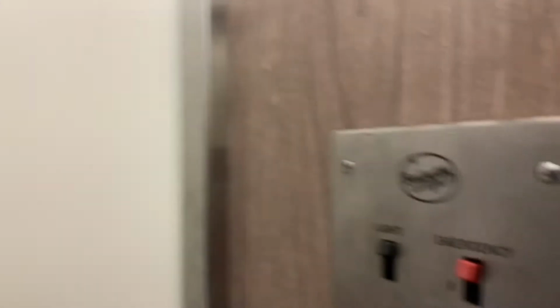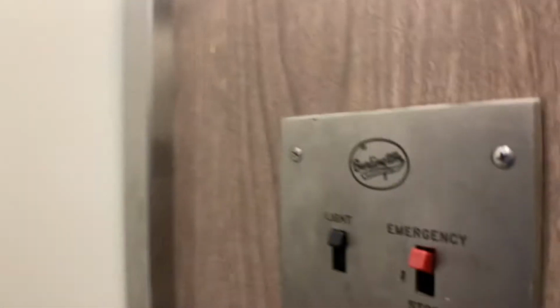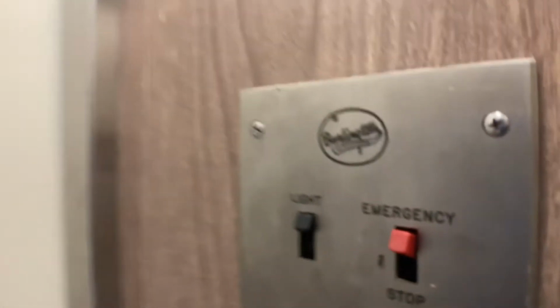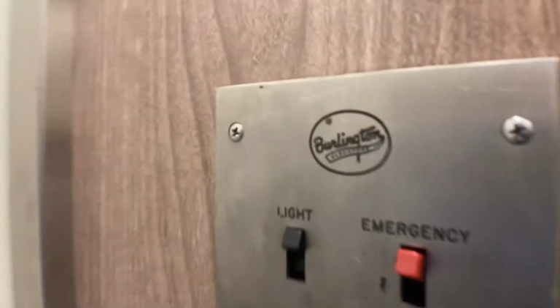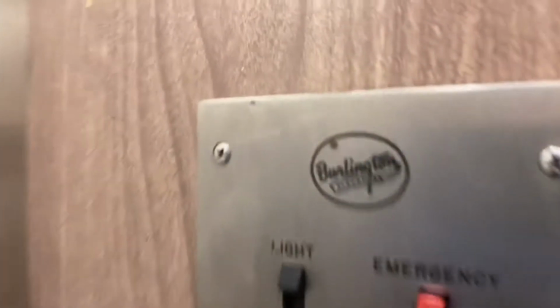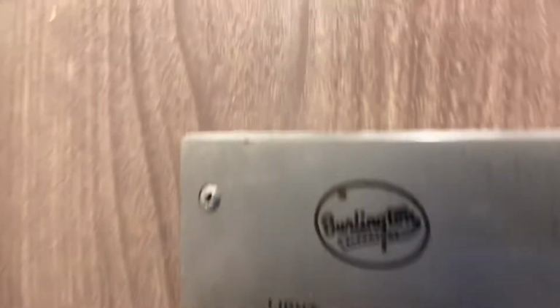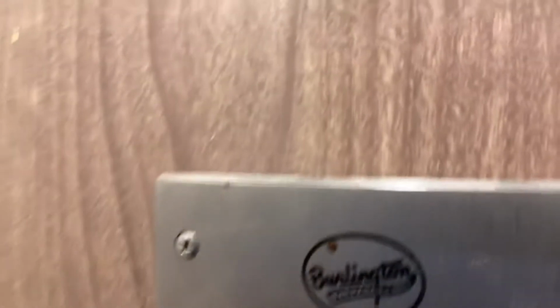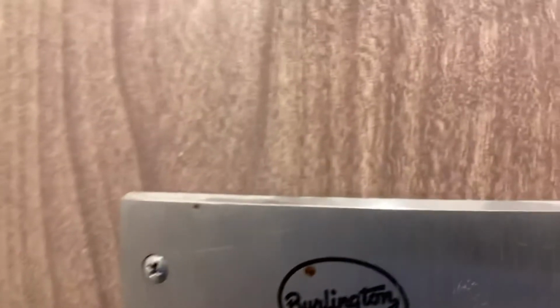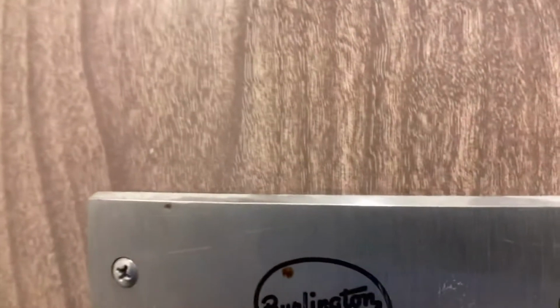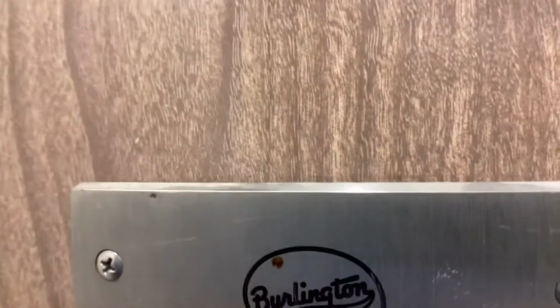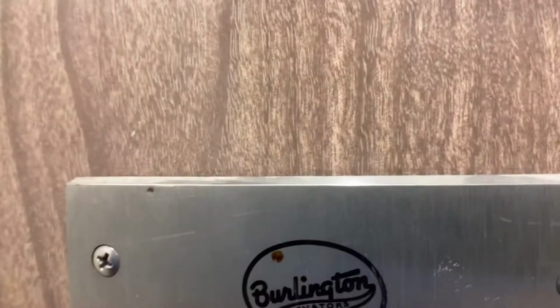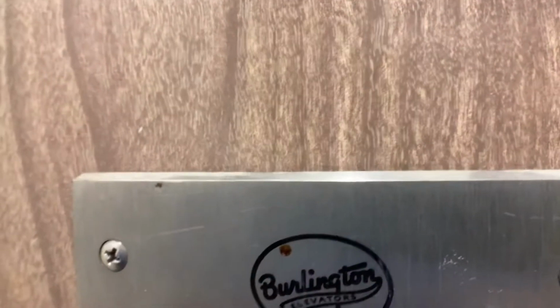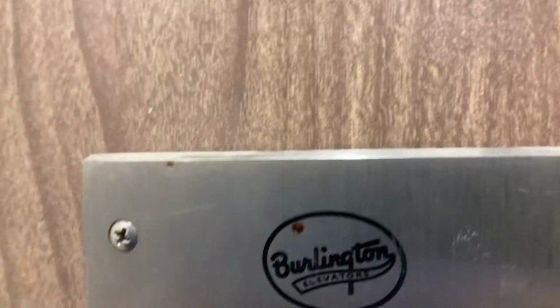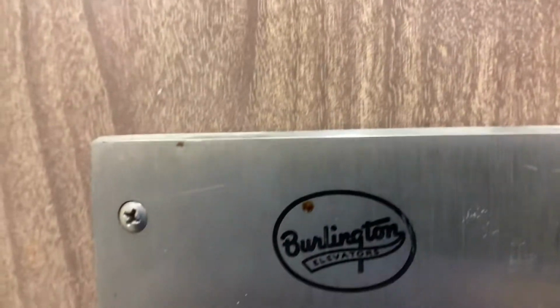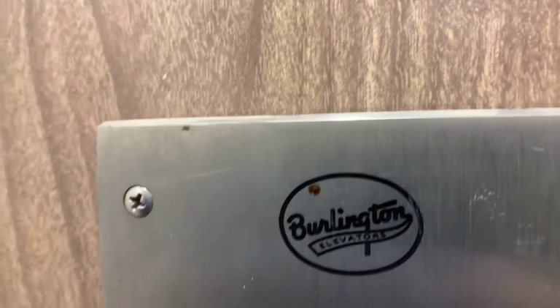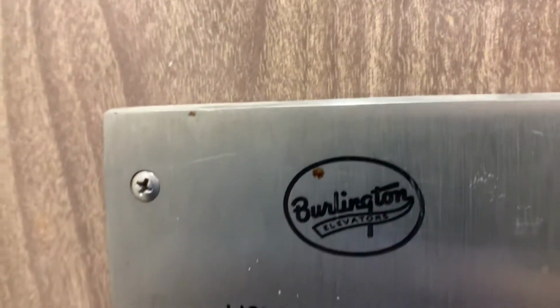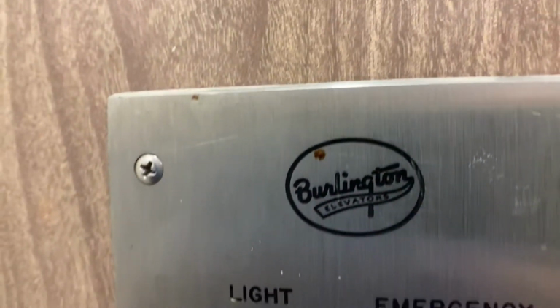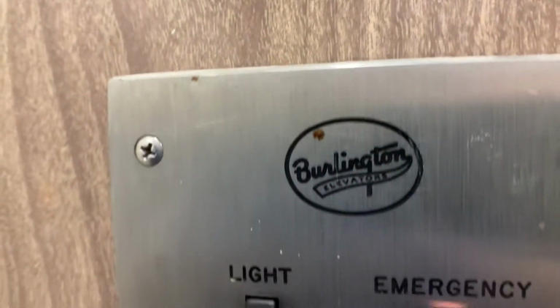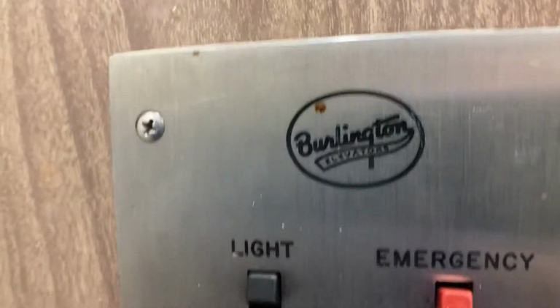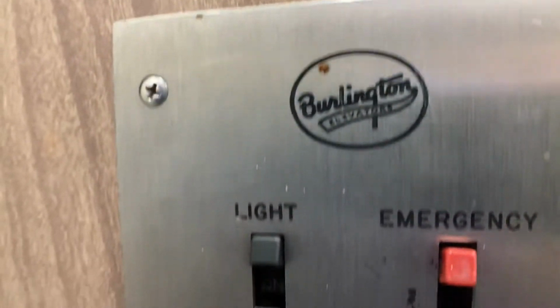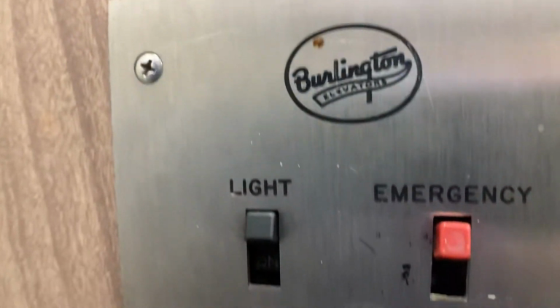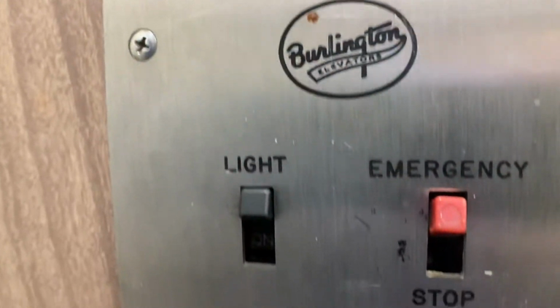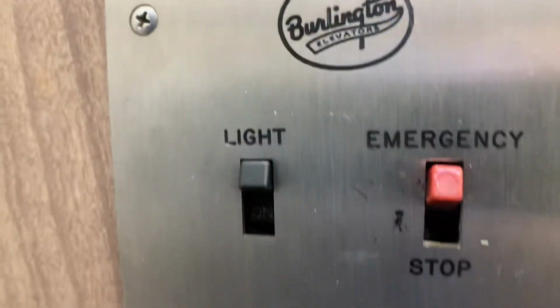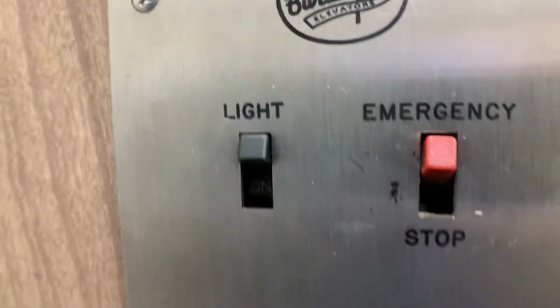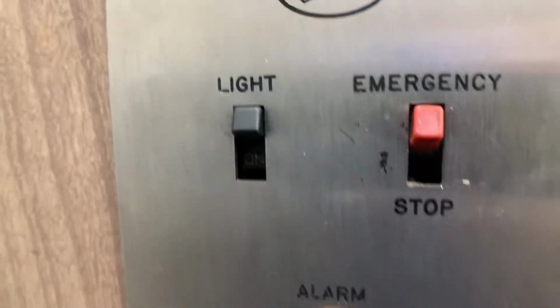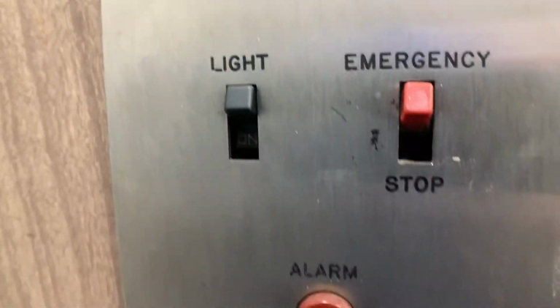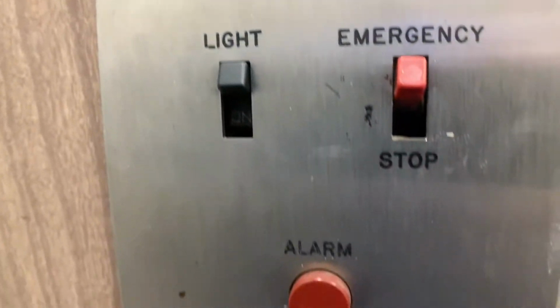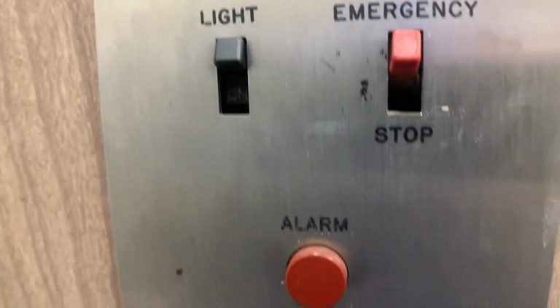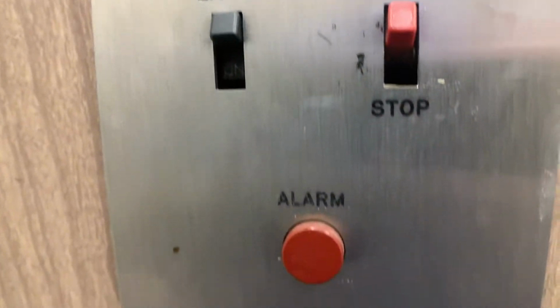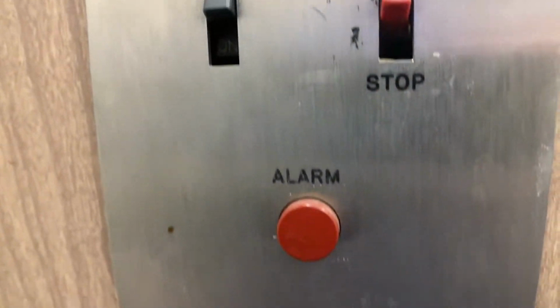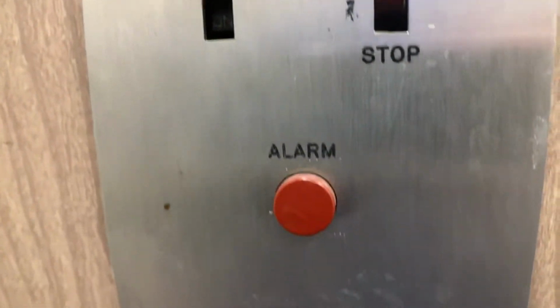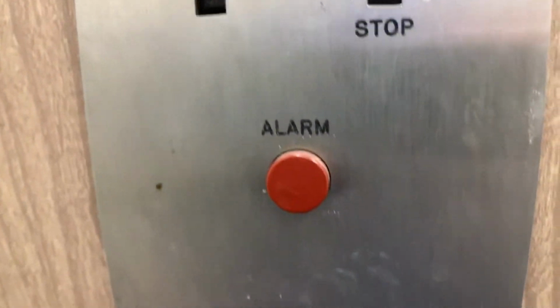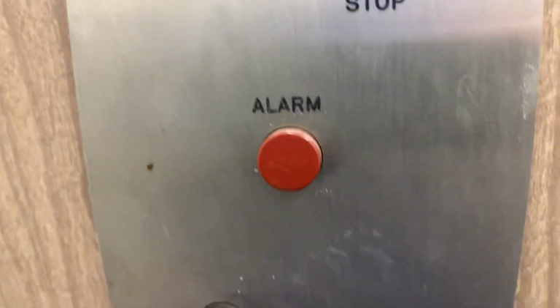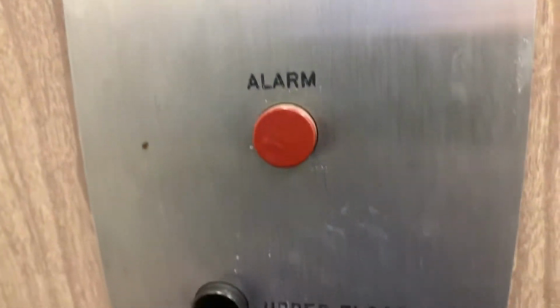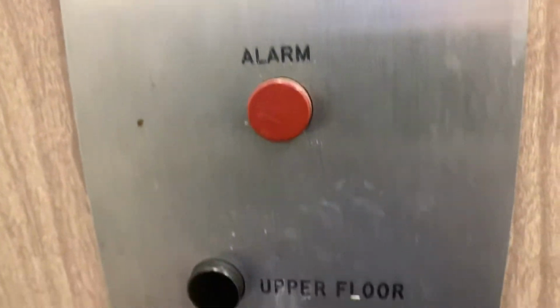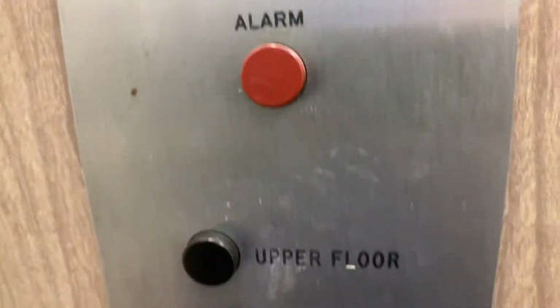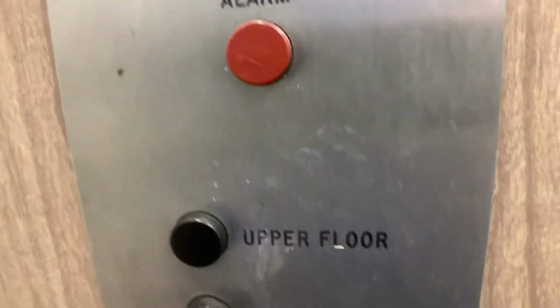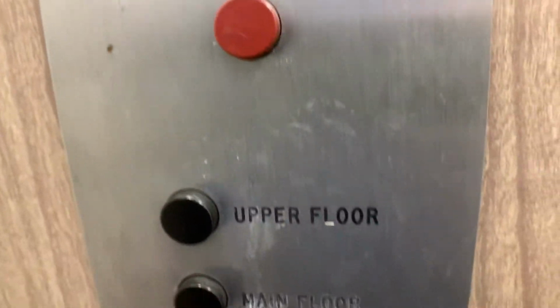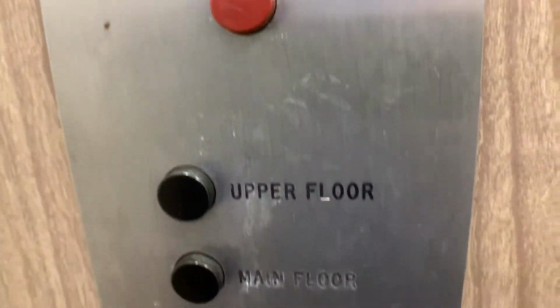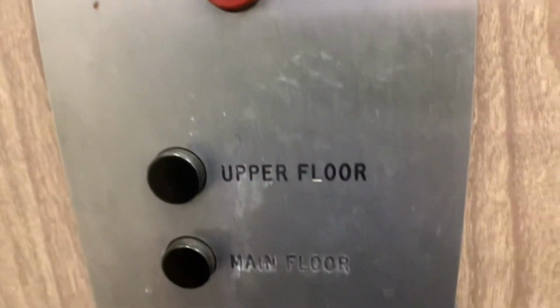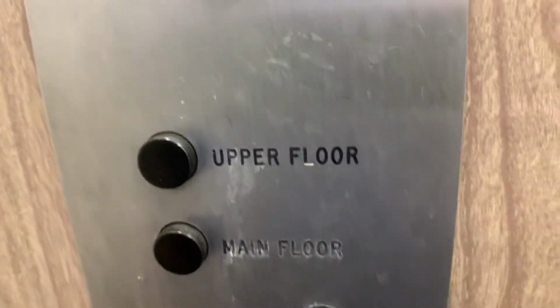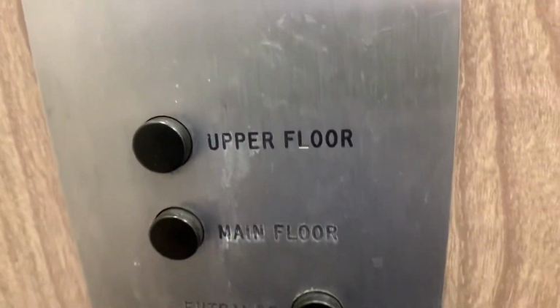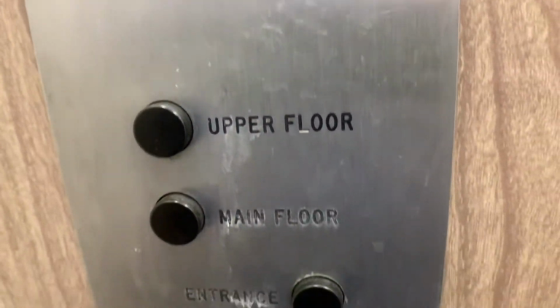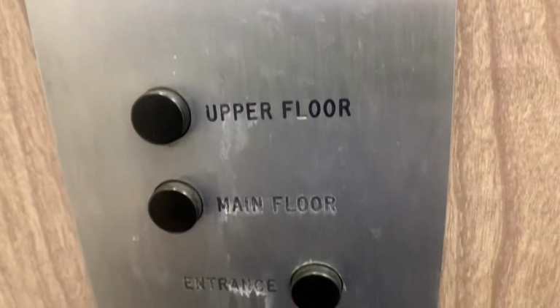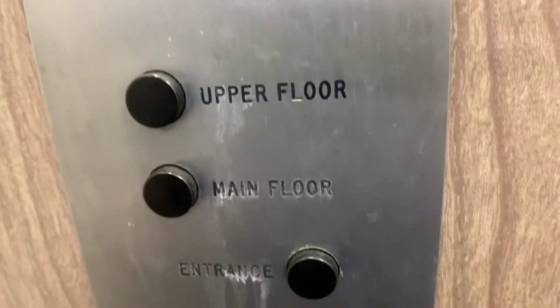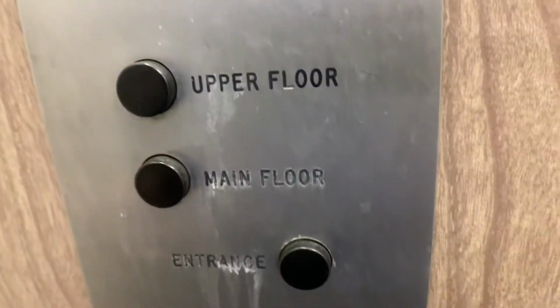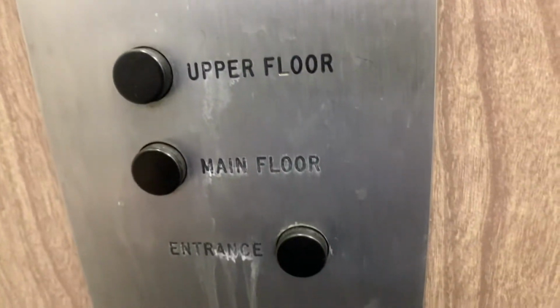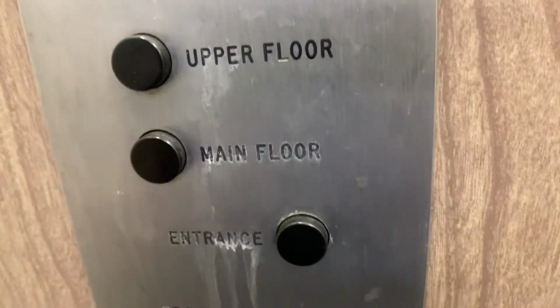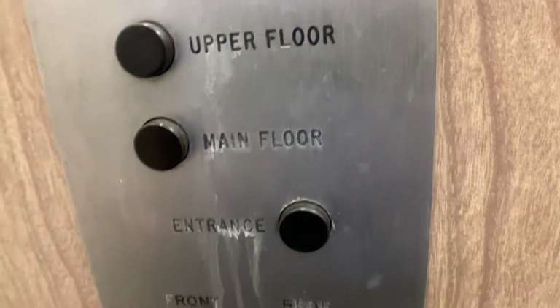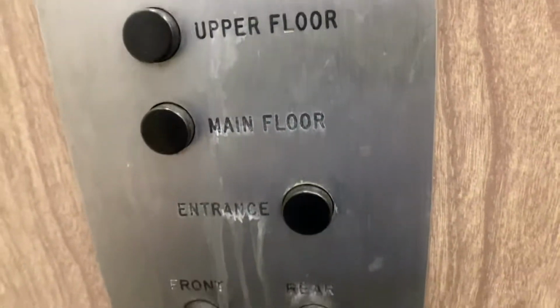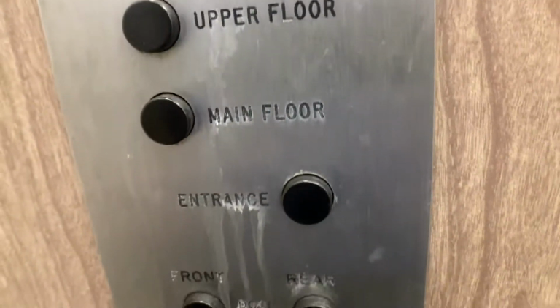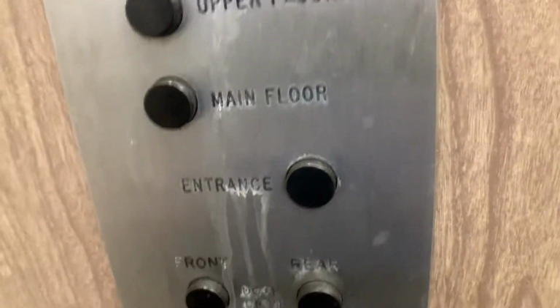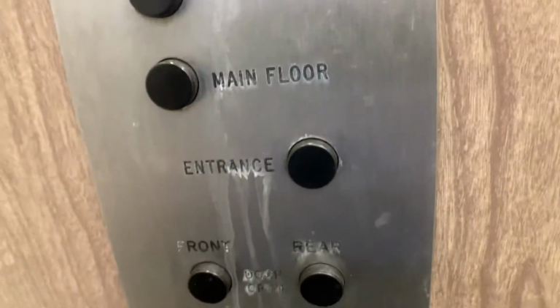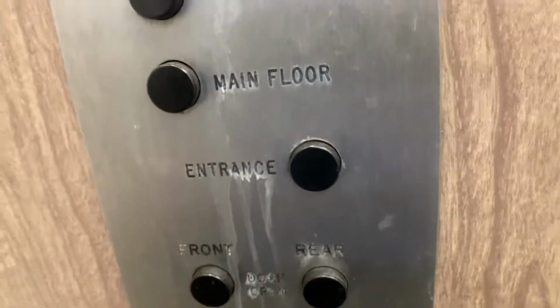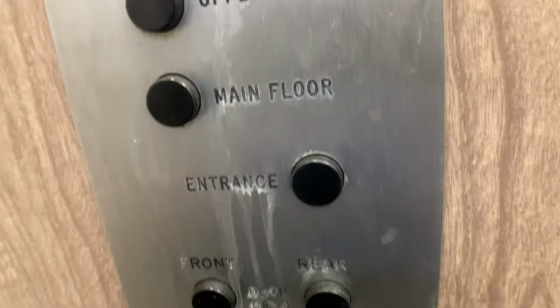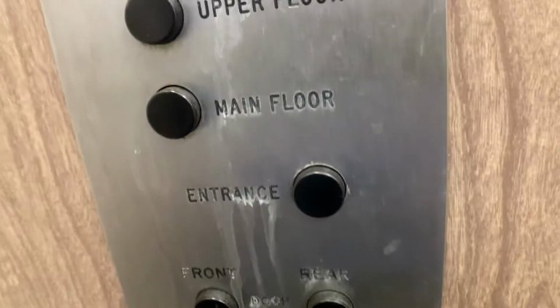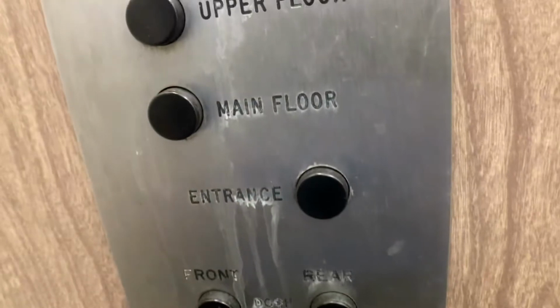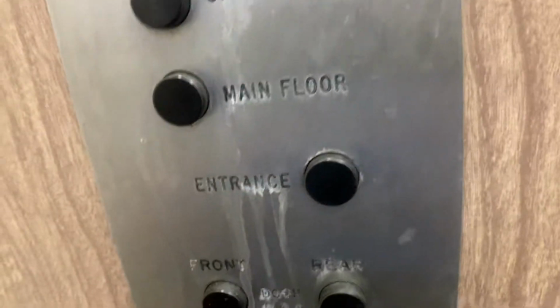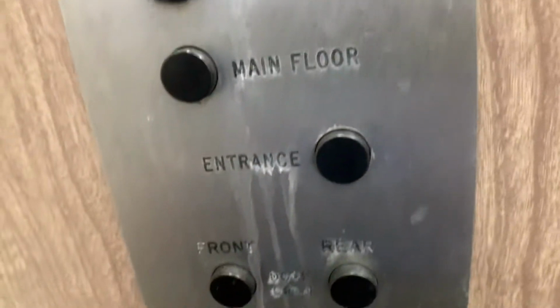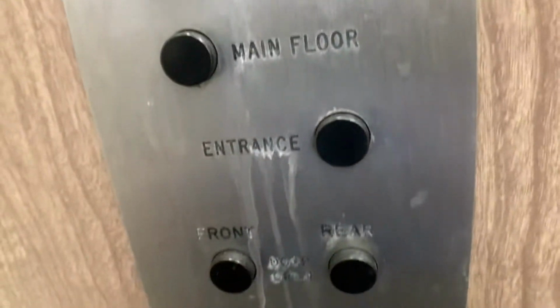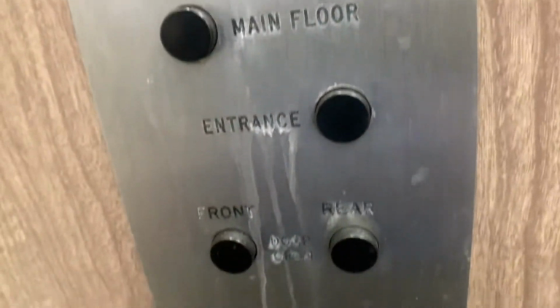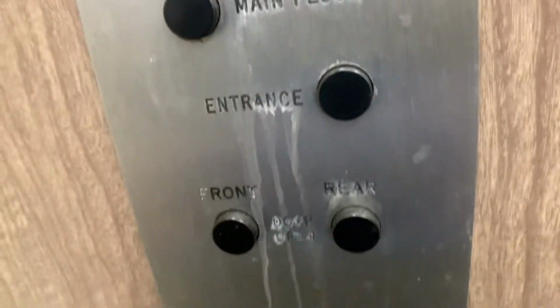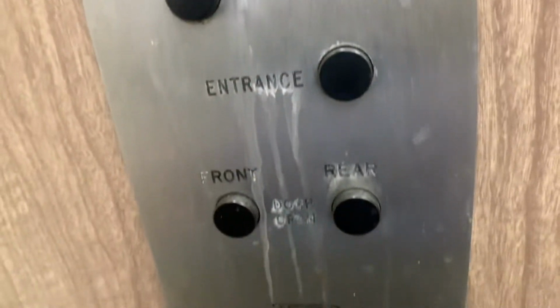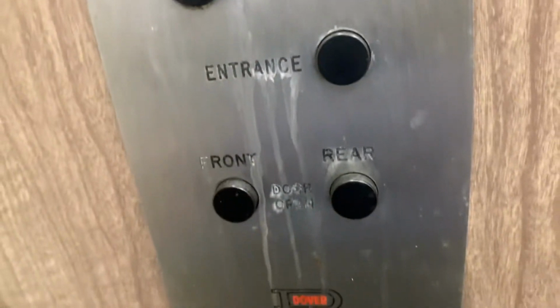Look at this. Upper floor, main floor, and entrance. That's really cool. Here we go.